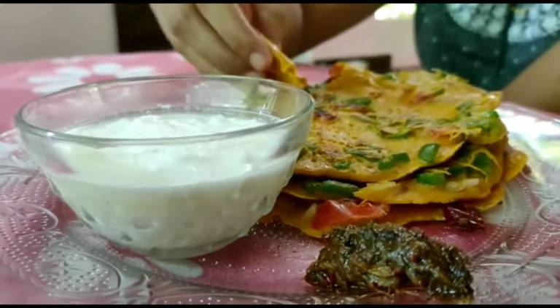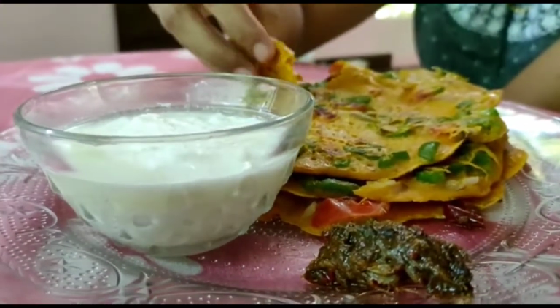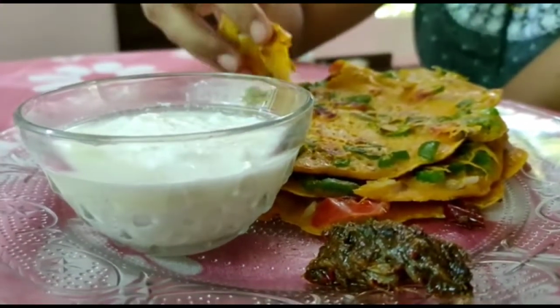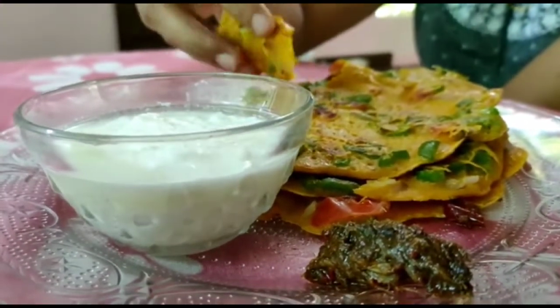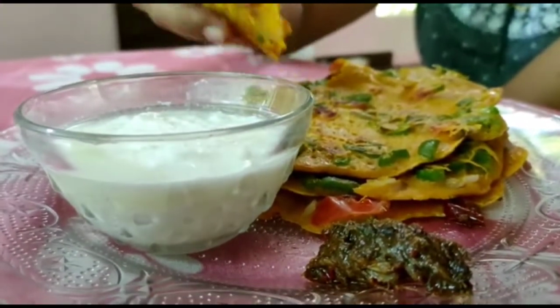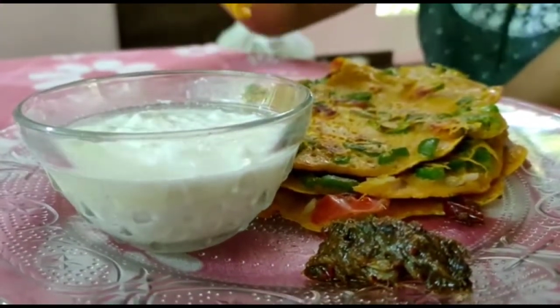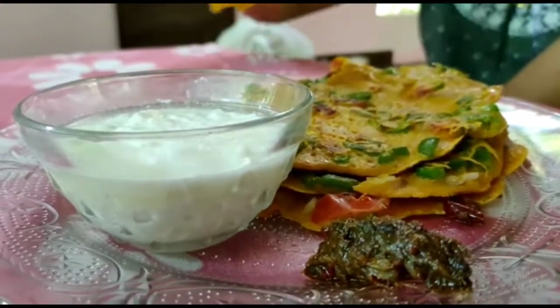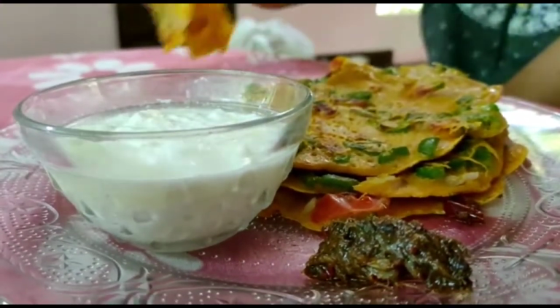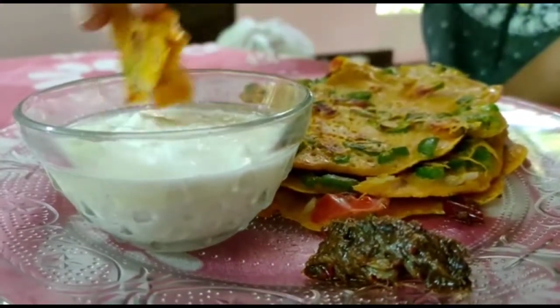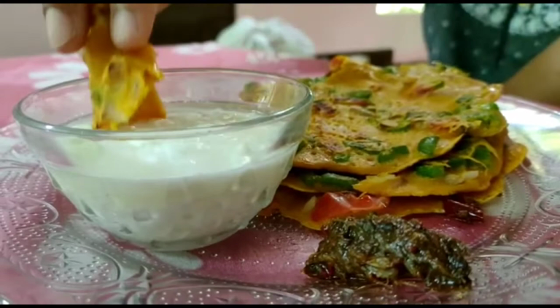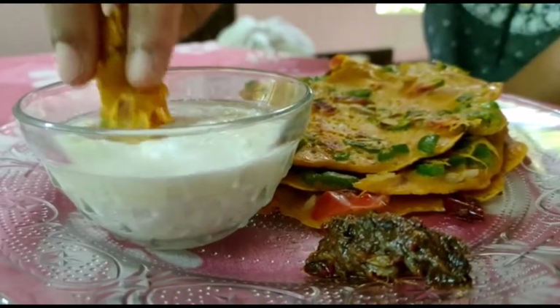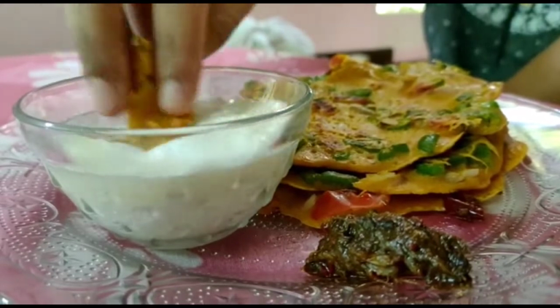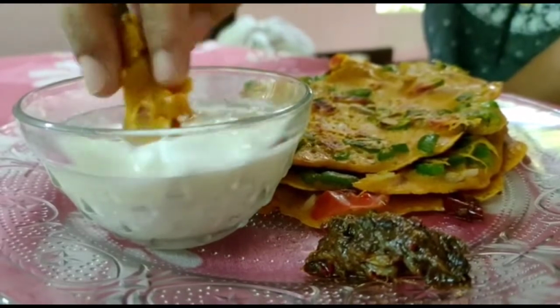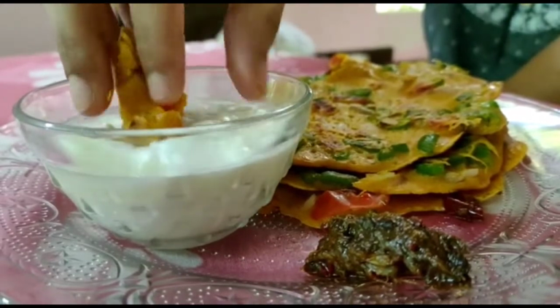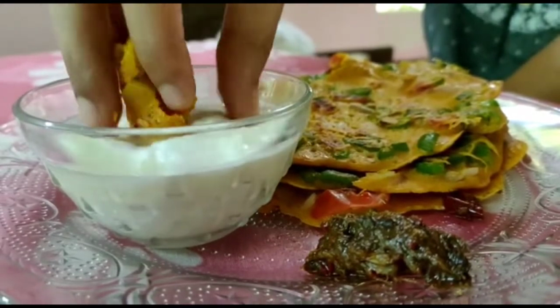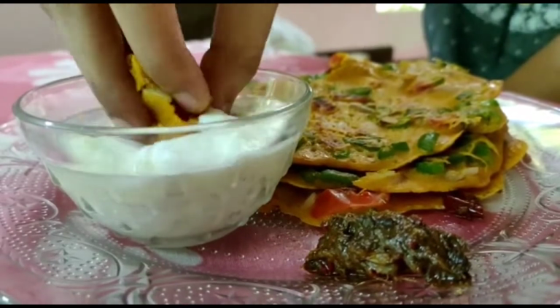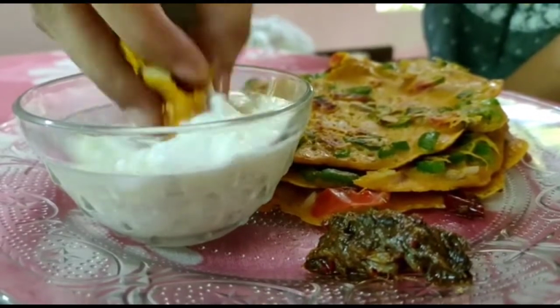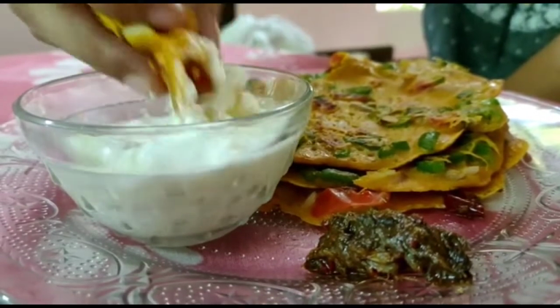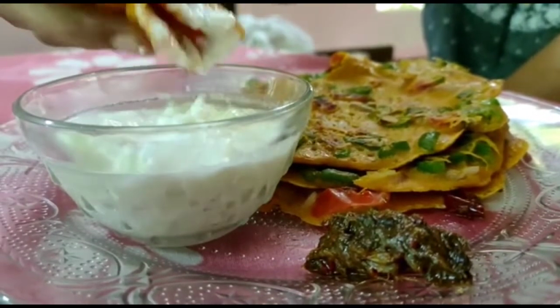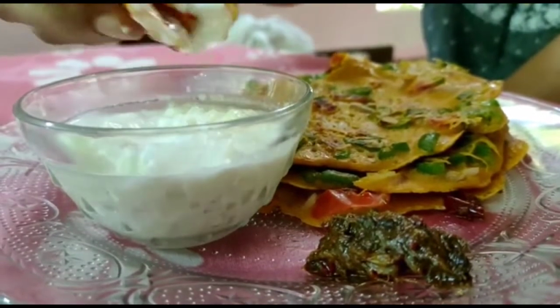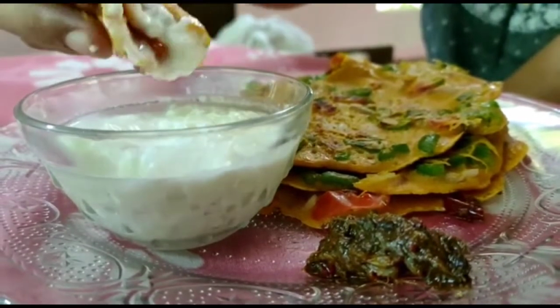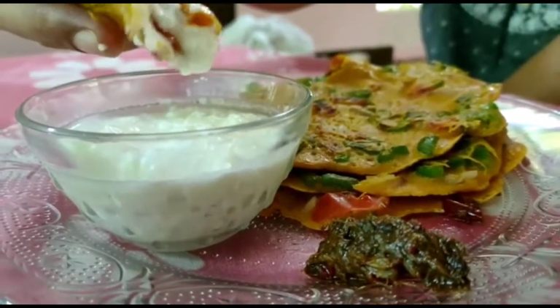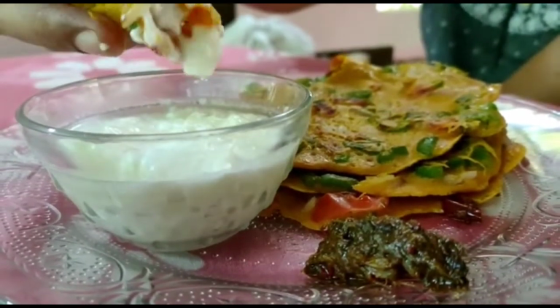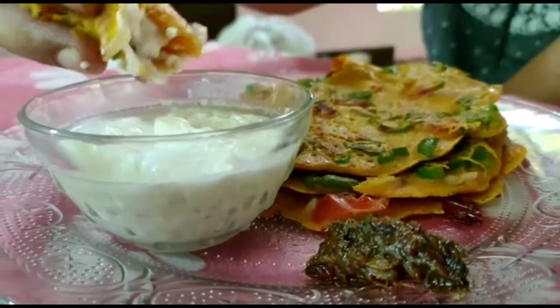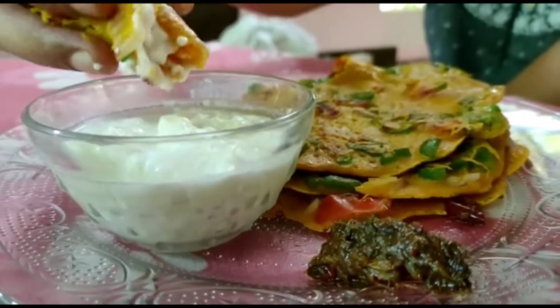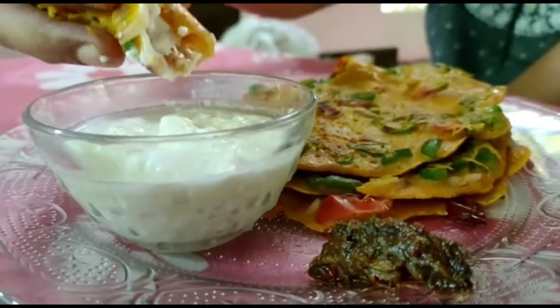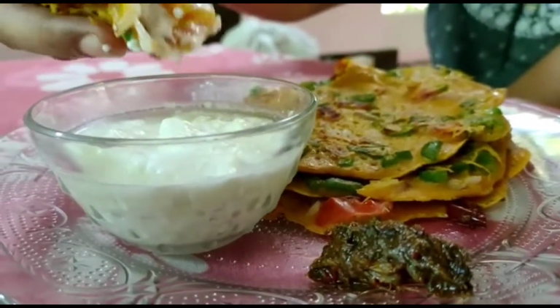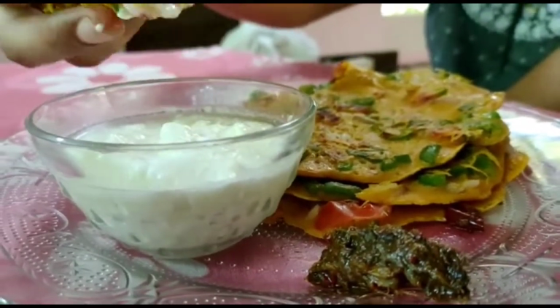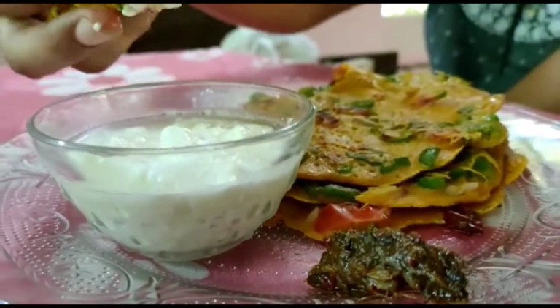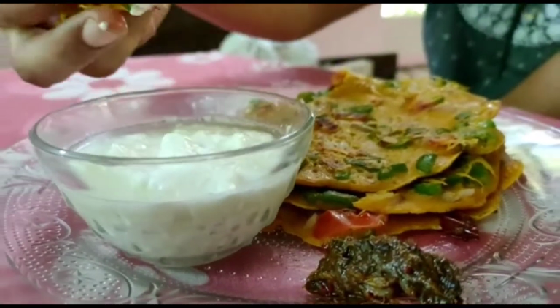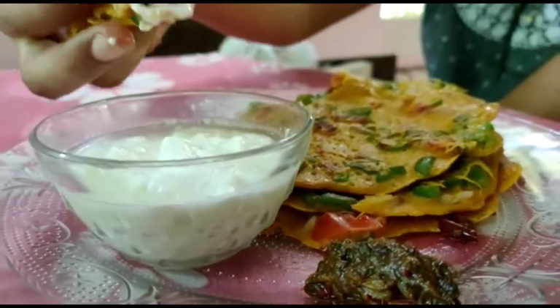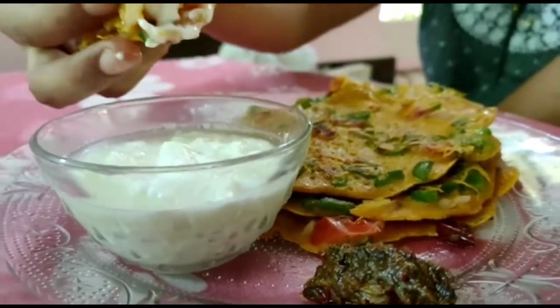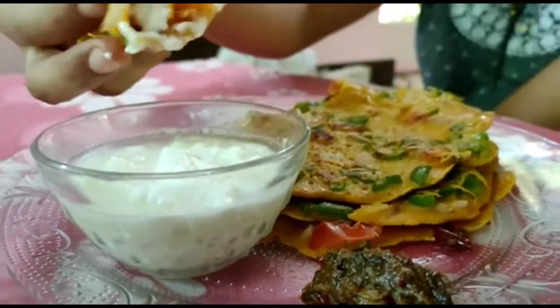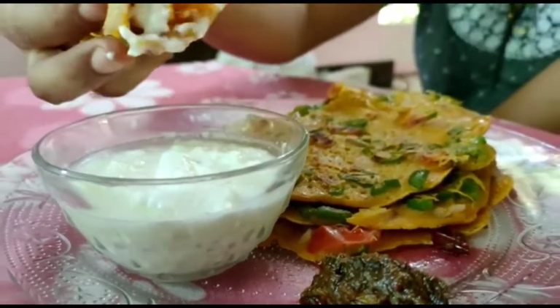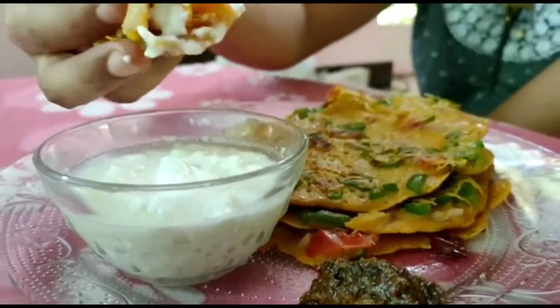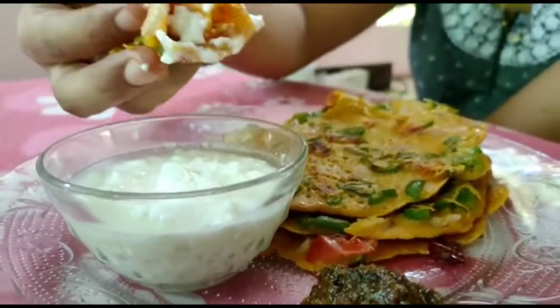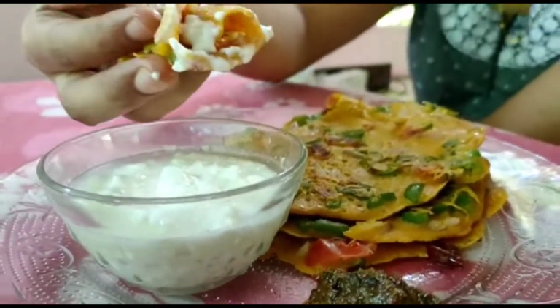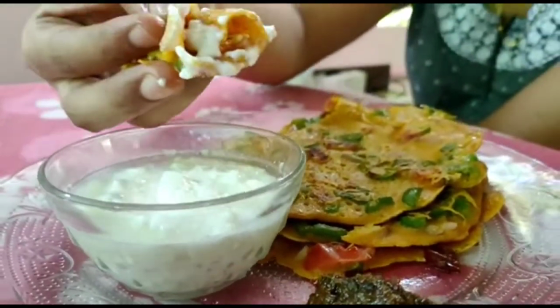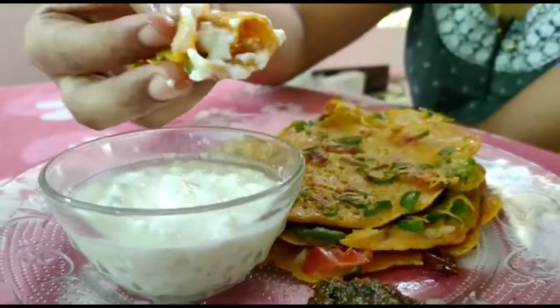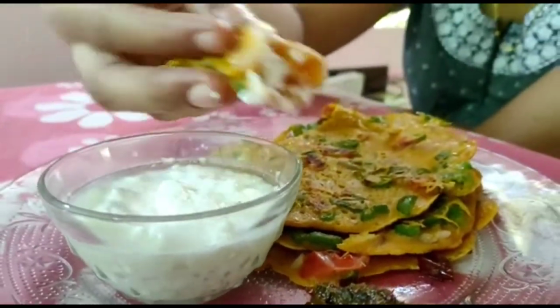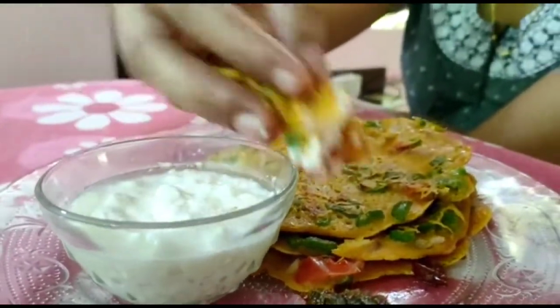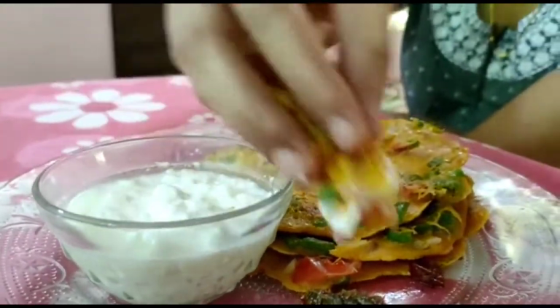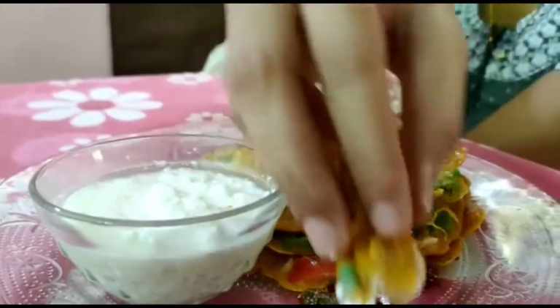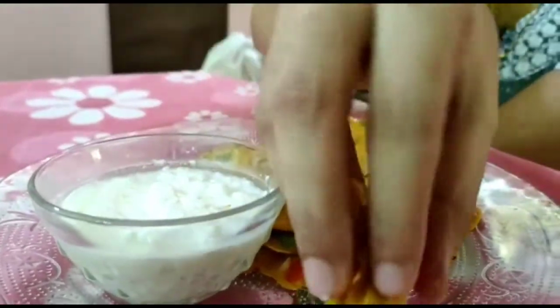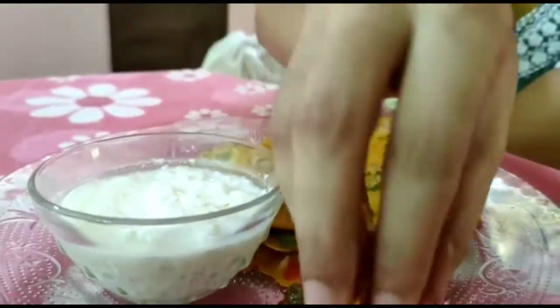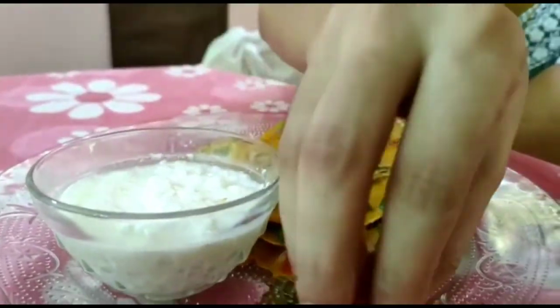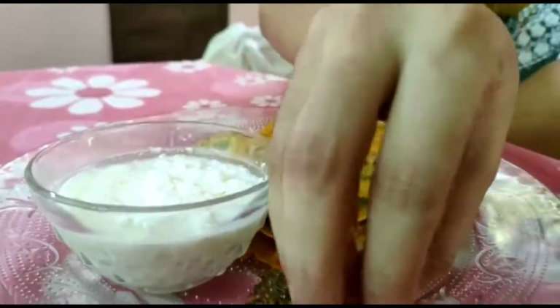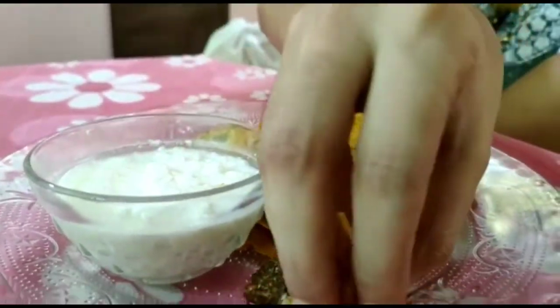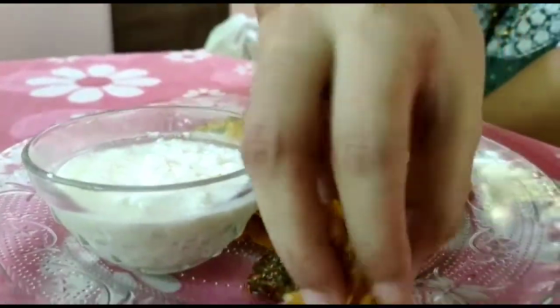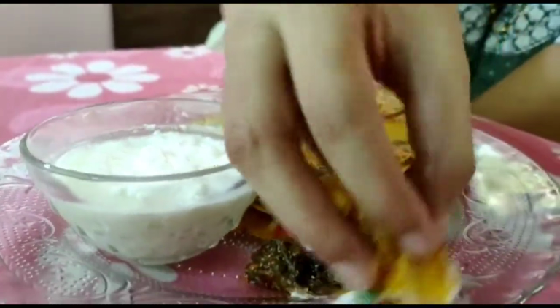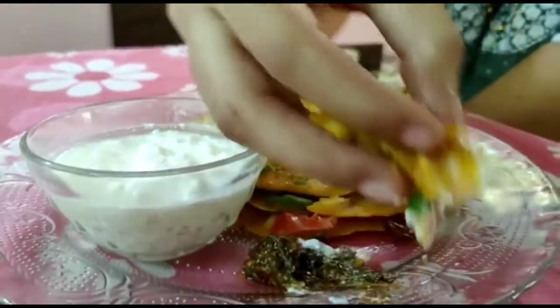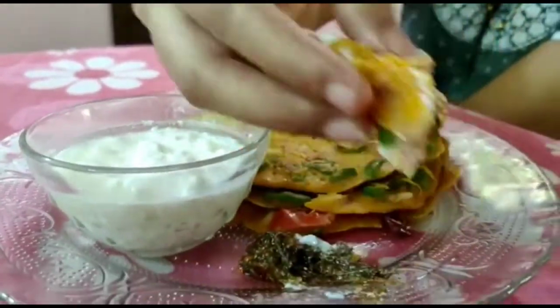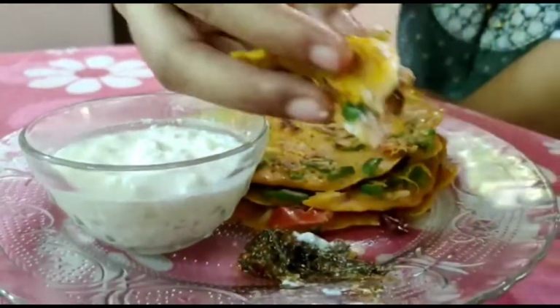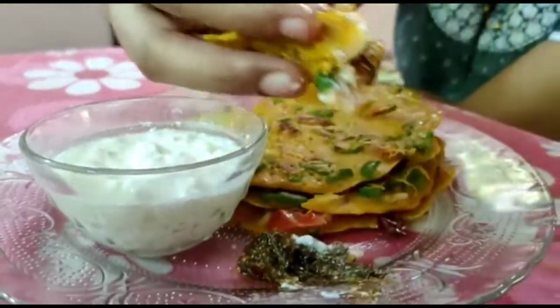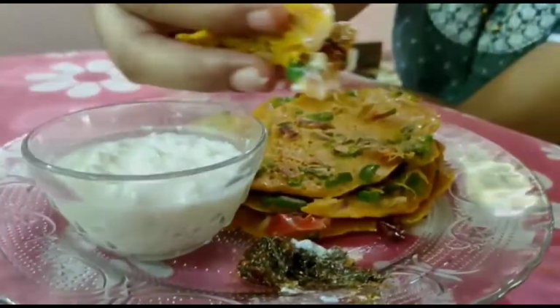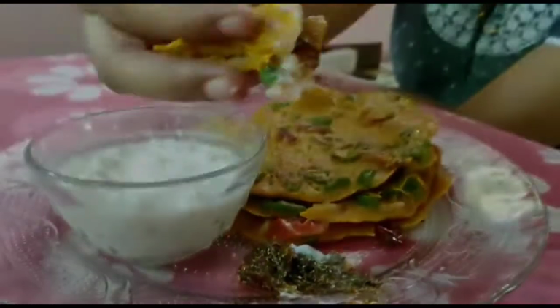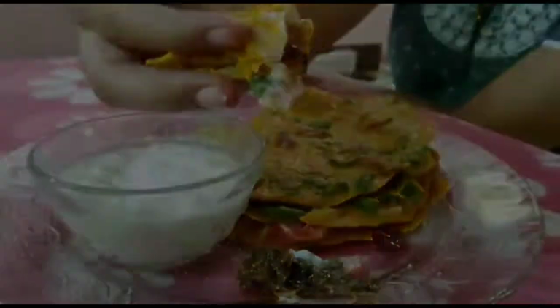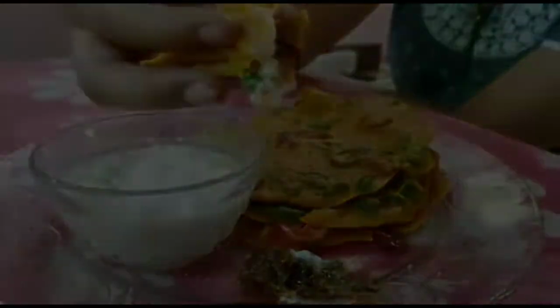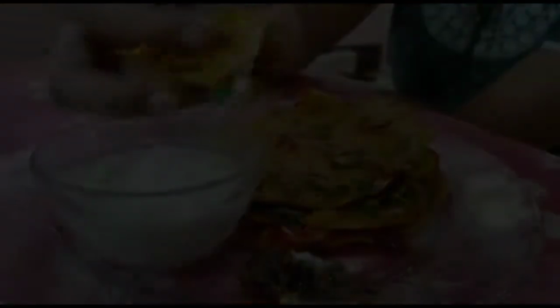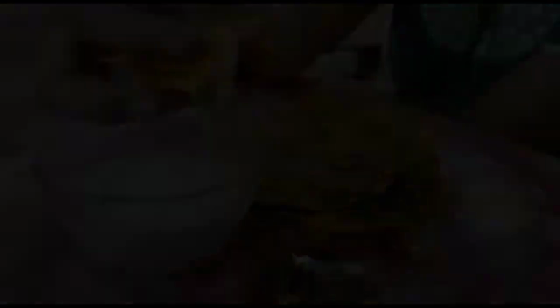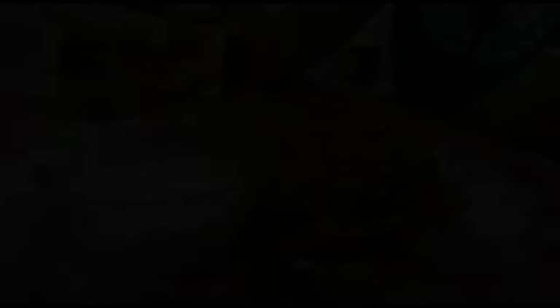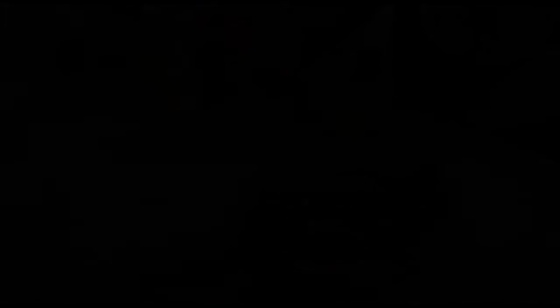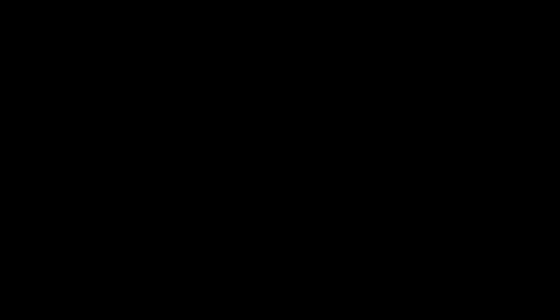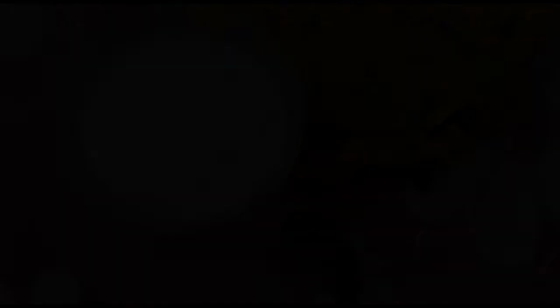If you don't have an omelette, it's not the best. That's why I am going to share it in this video.